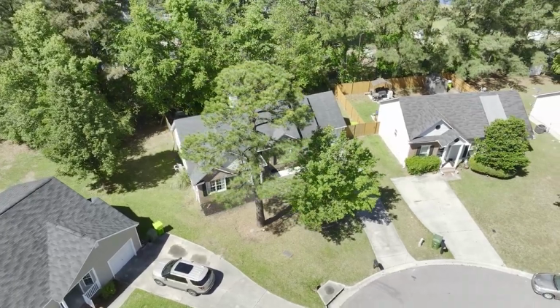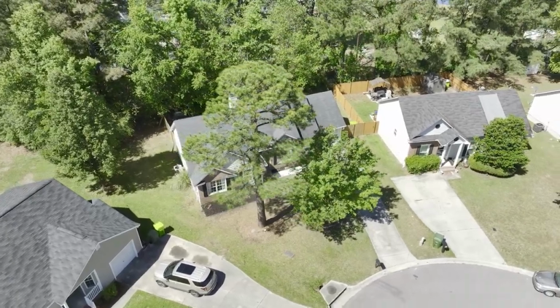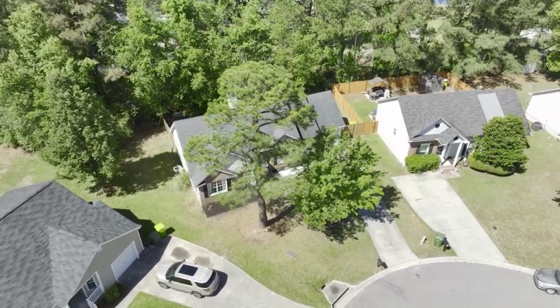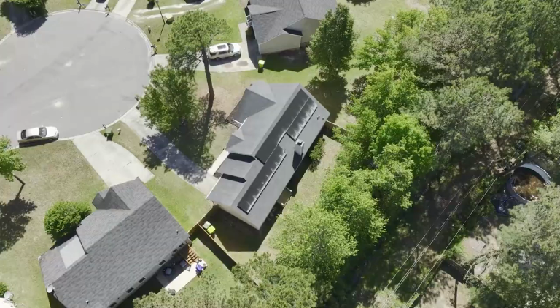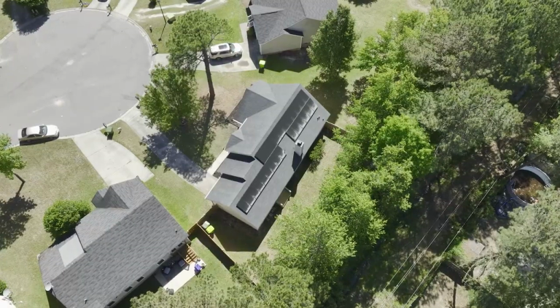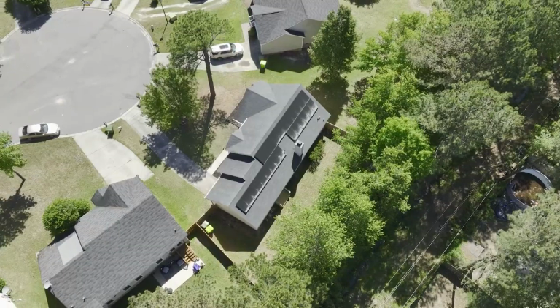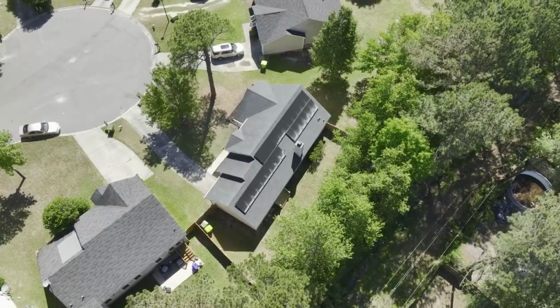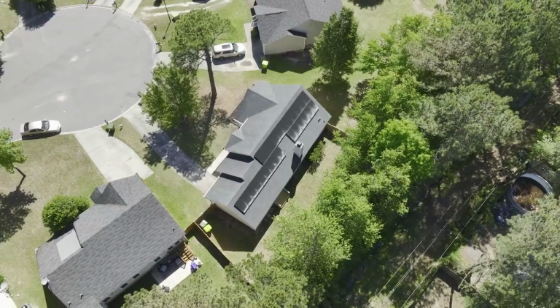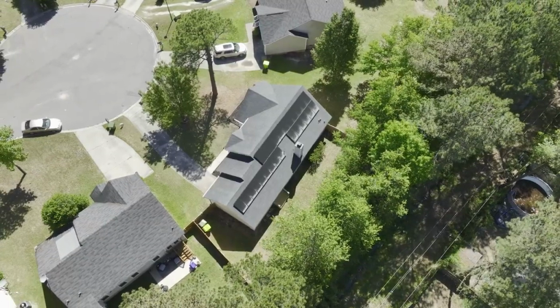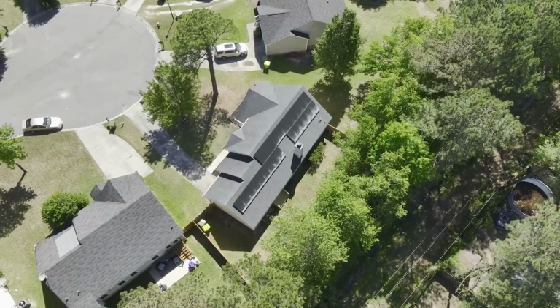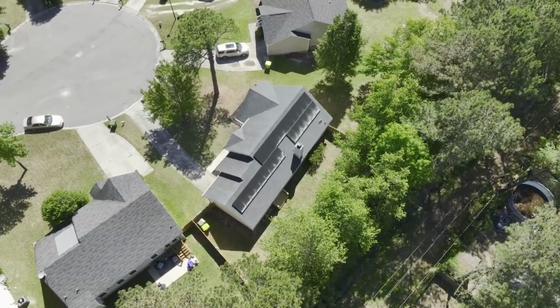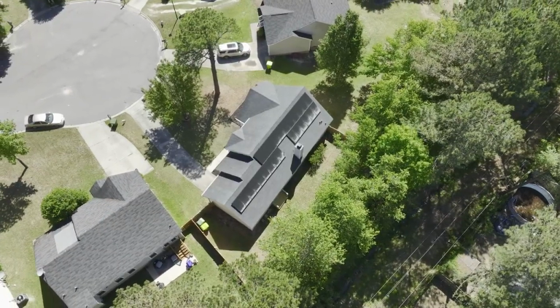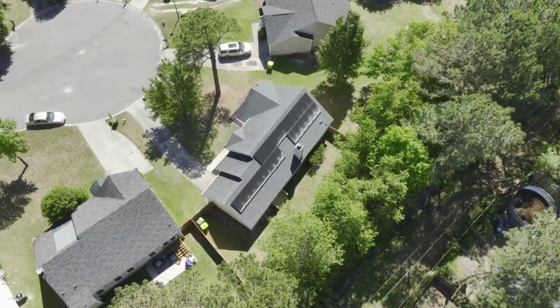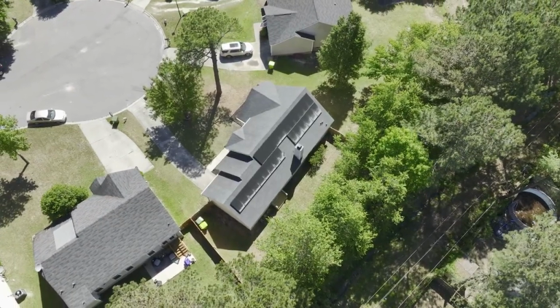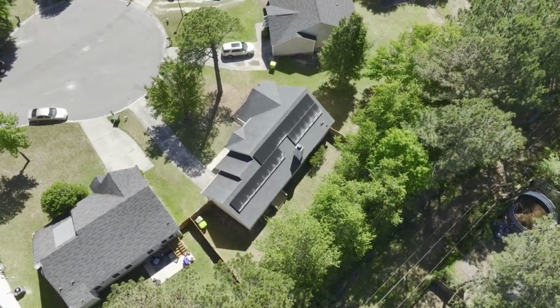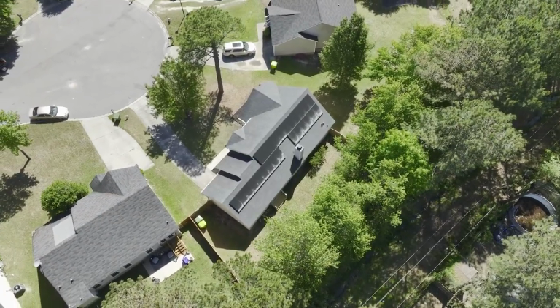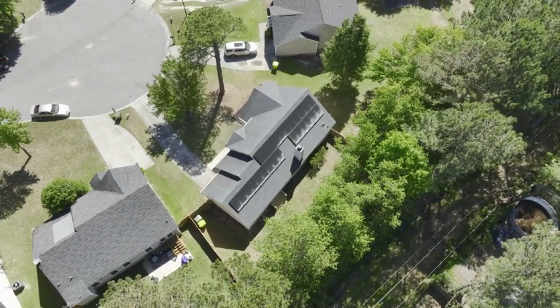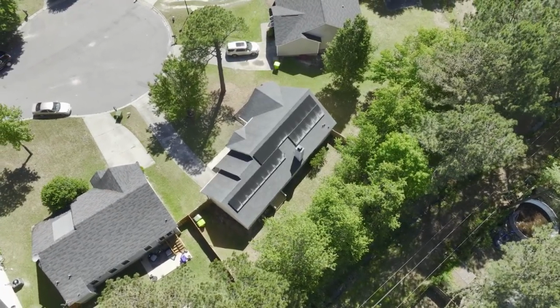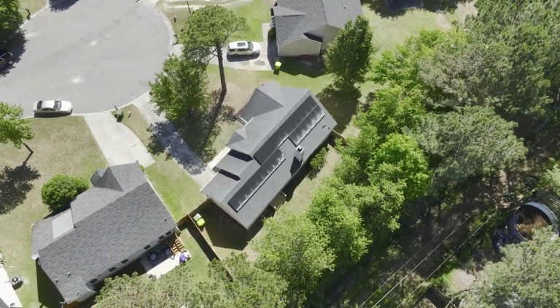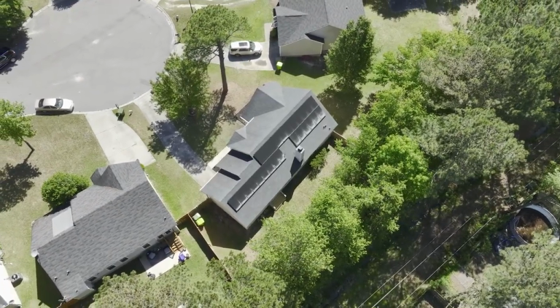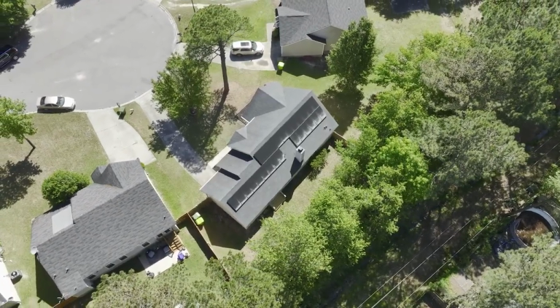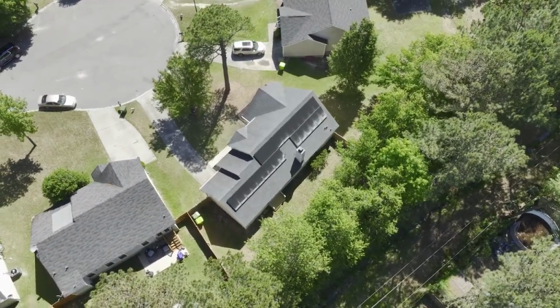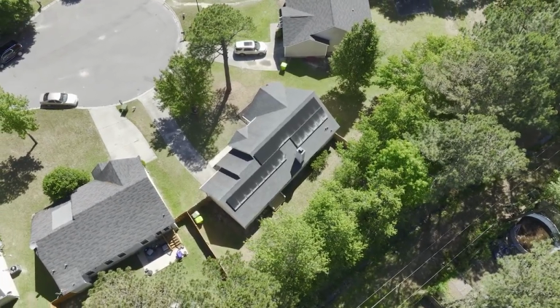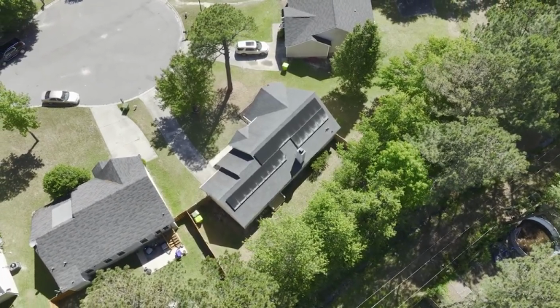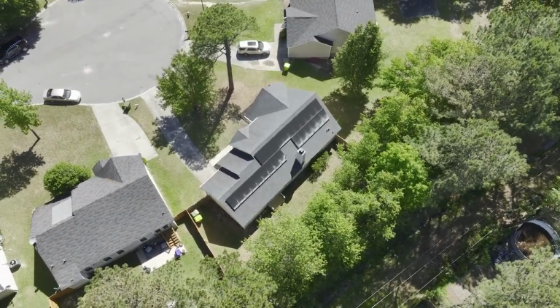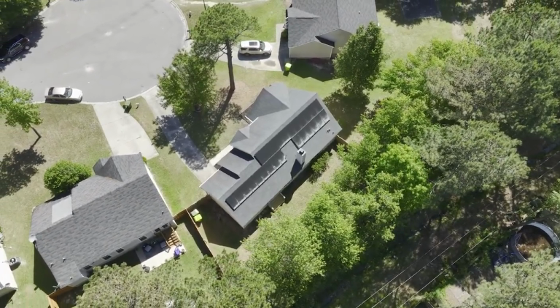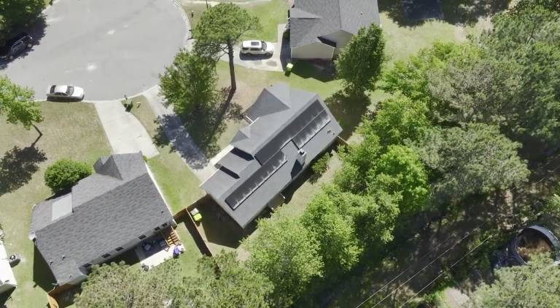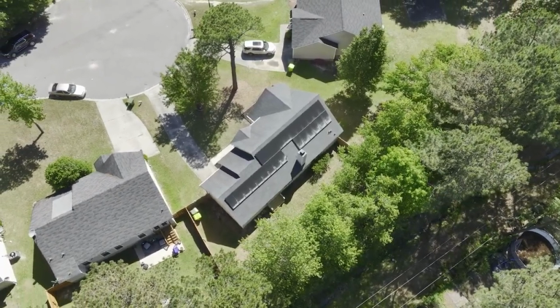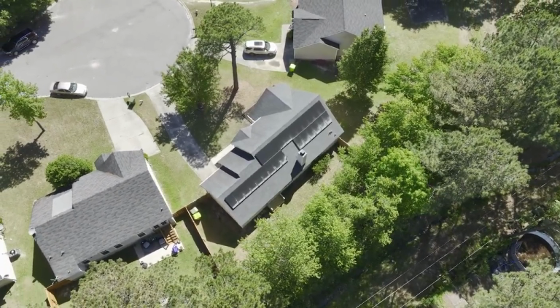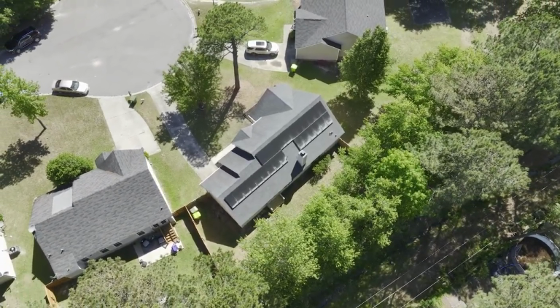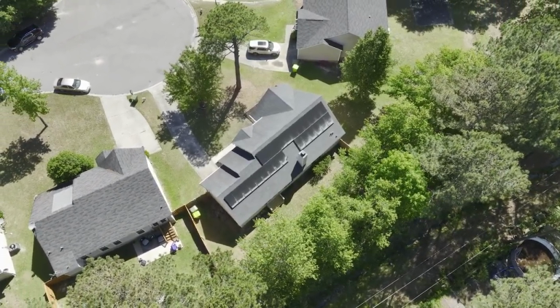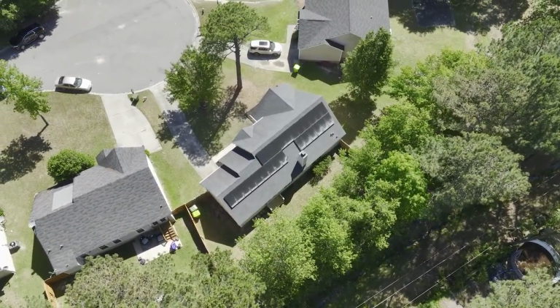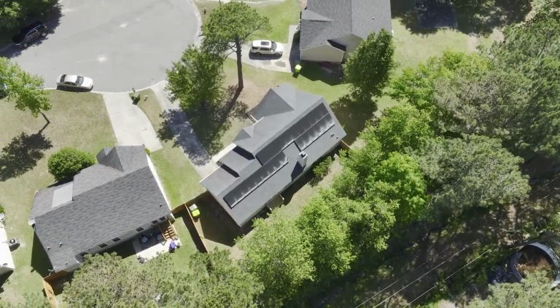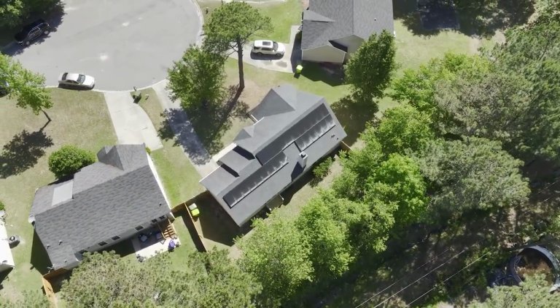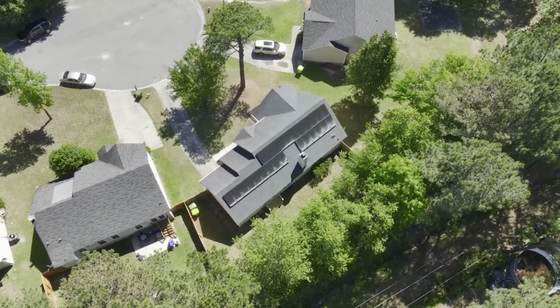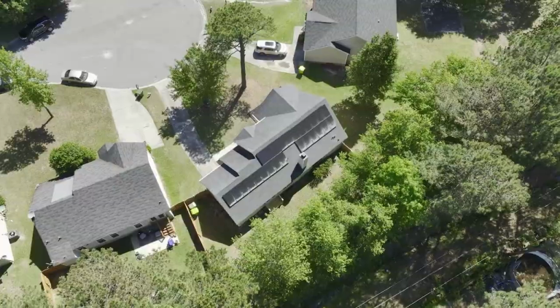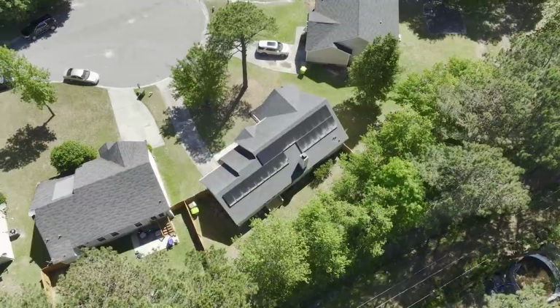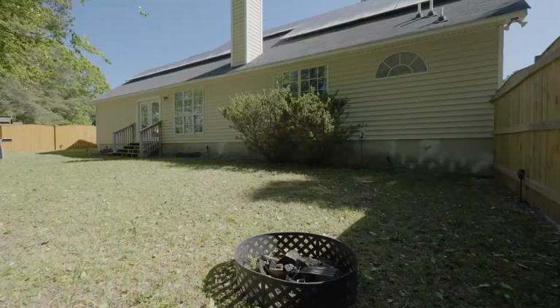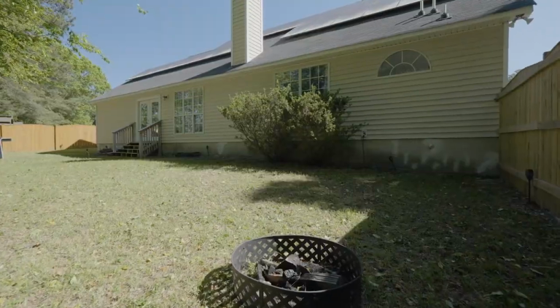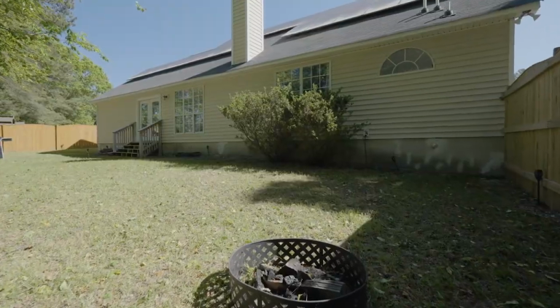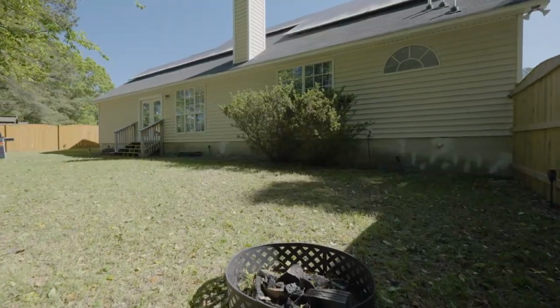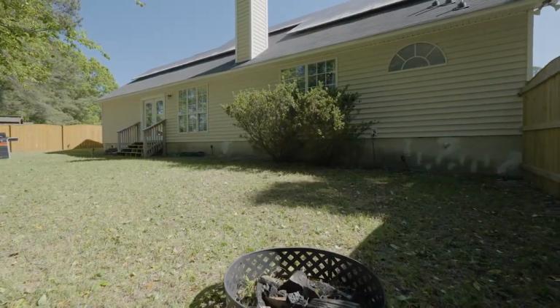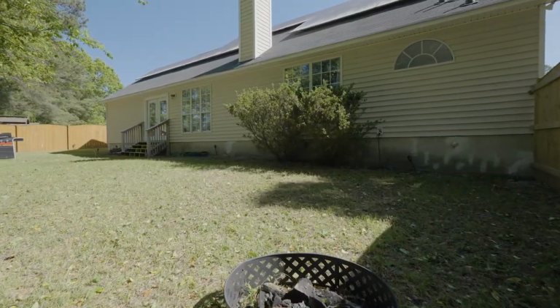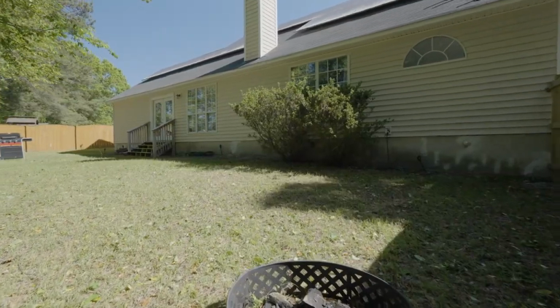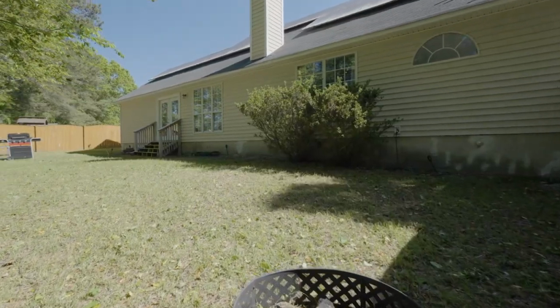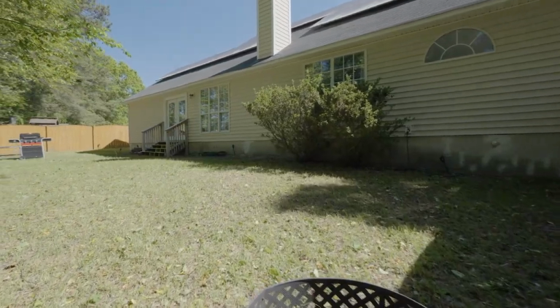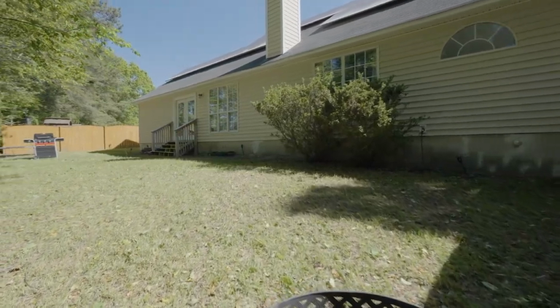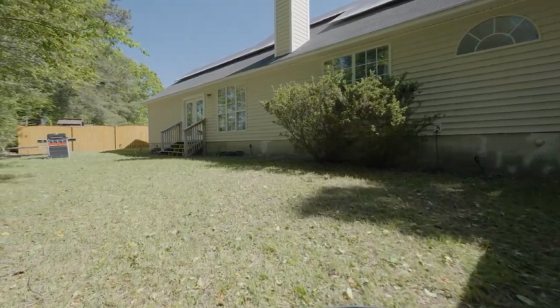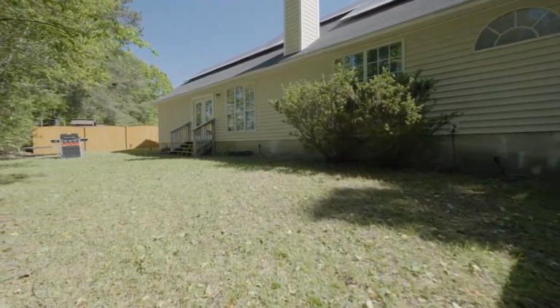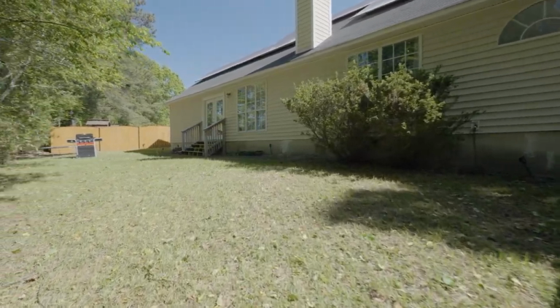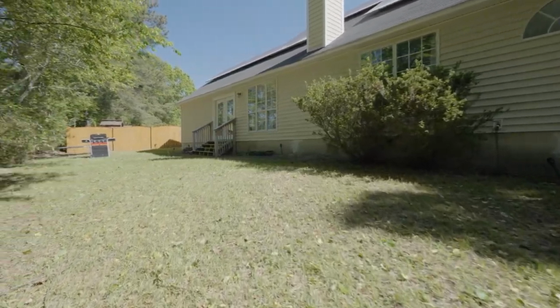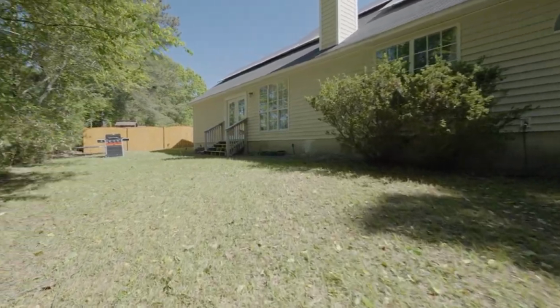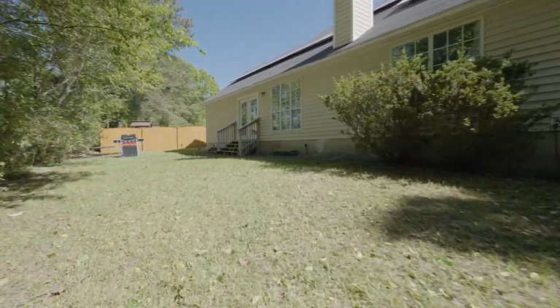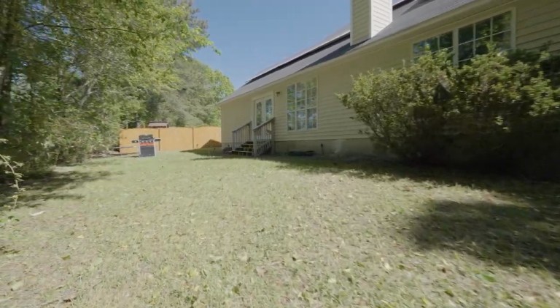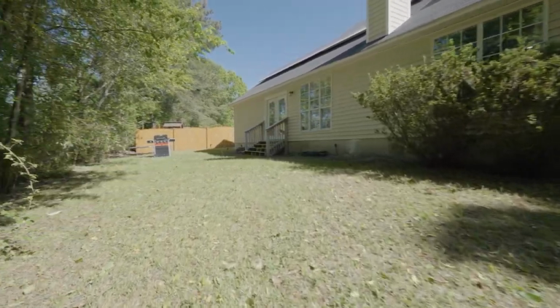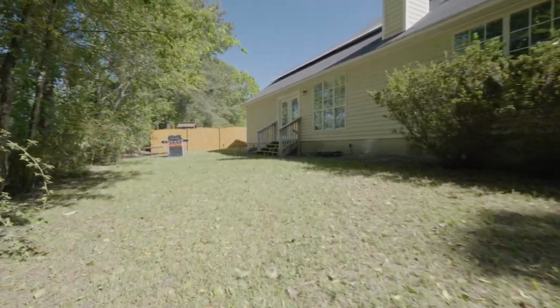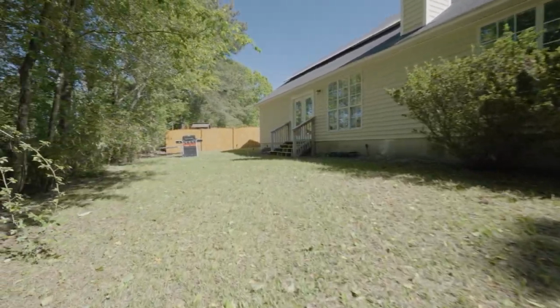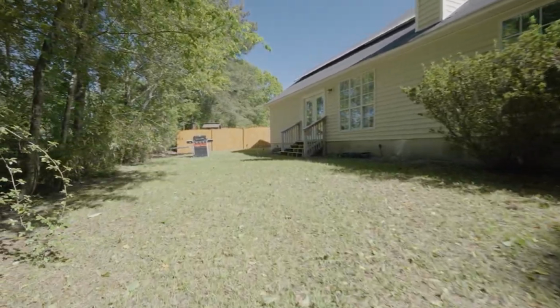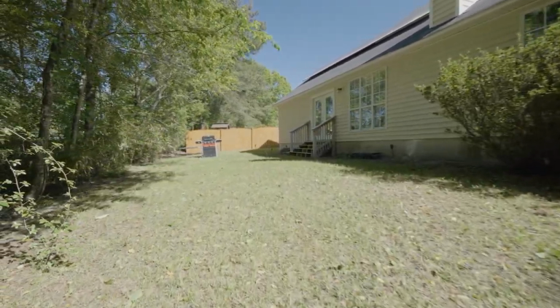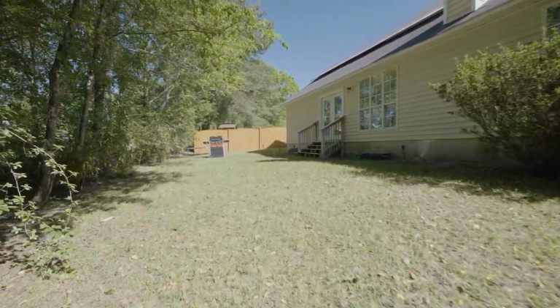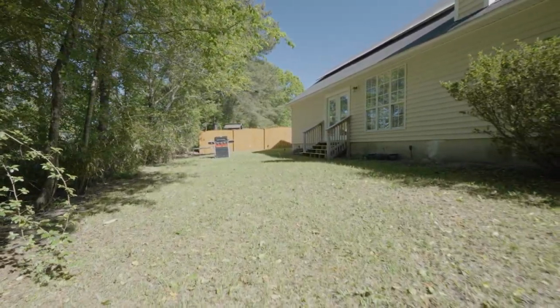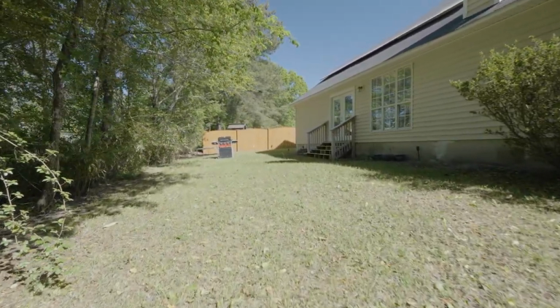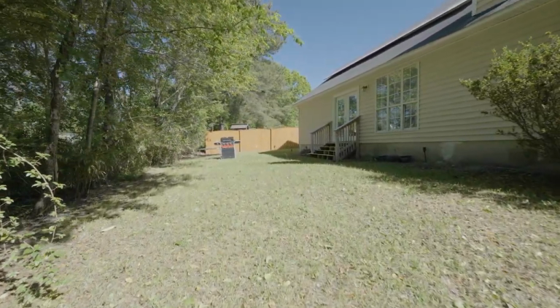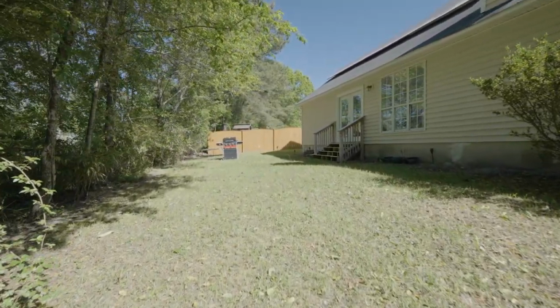The private backyard backs to a wooded area and features an open space with mature trees offering a peaceful setting for relaxation, entertaining, and fun.